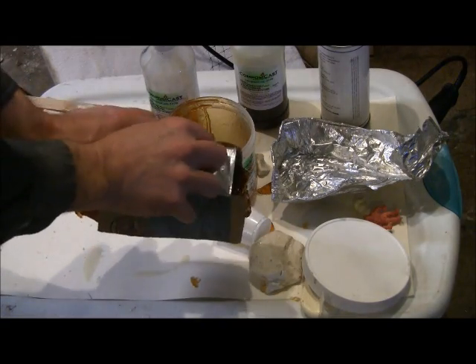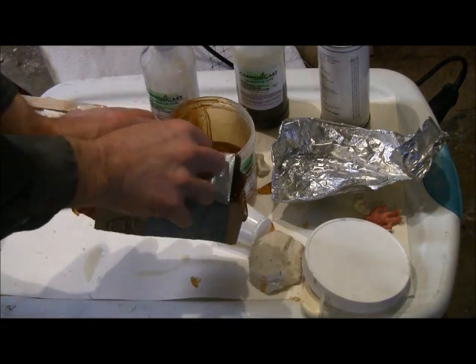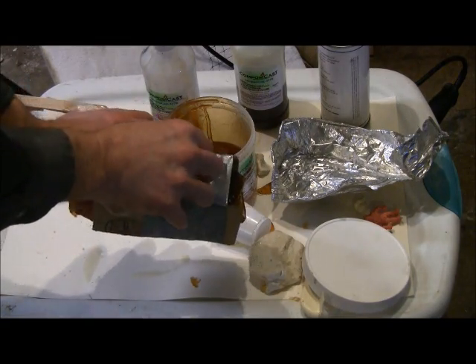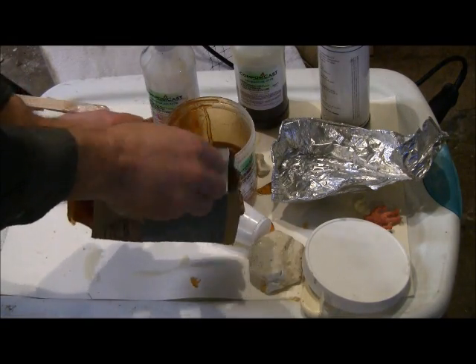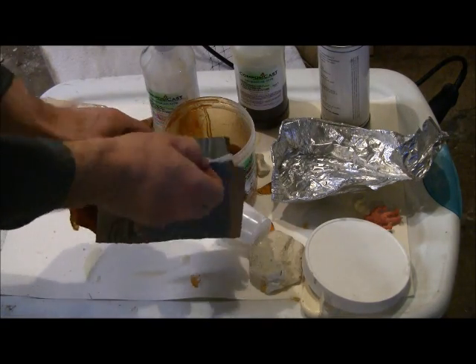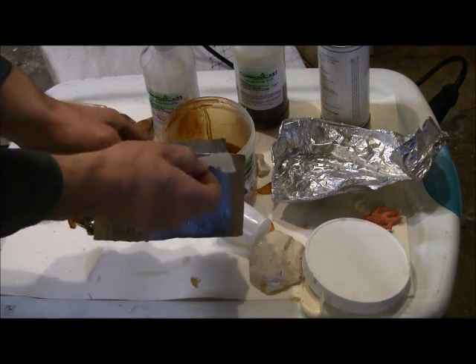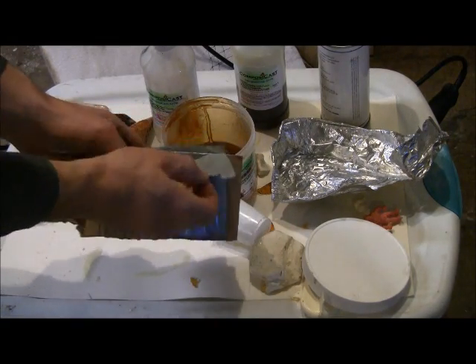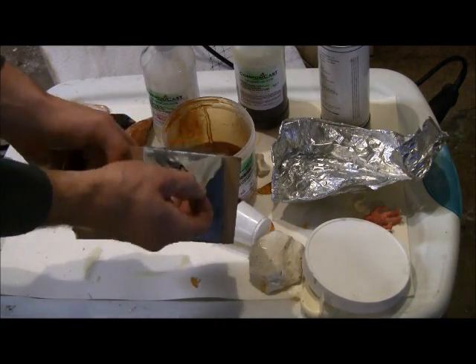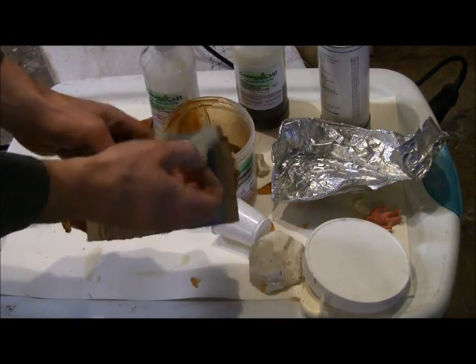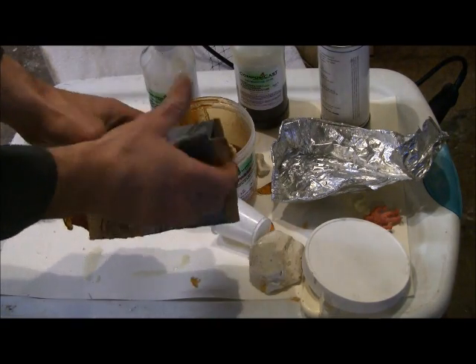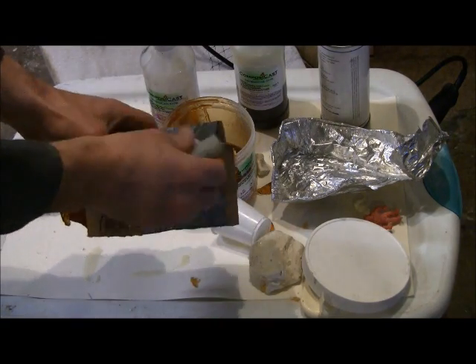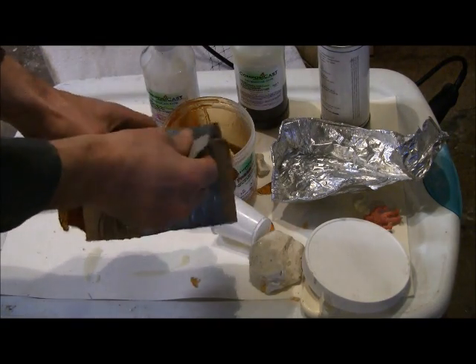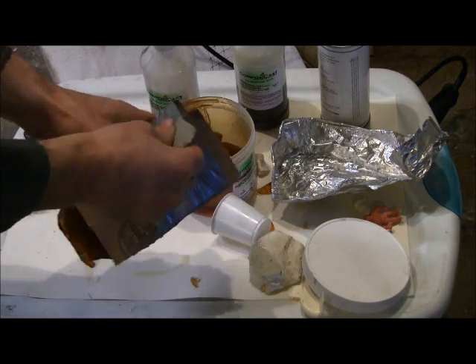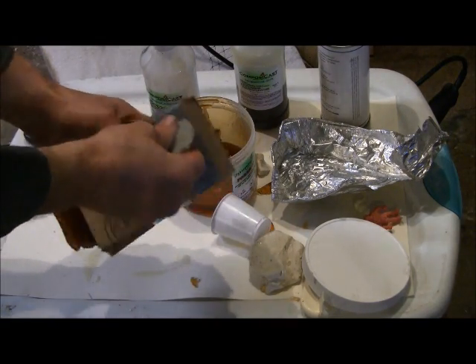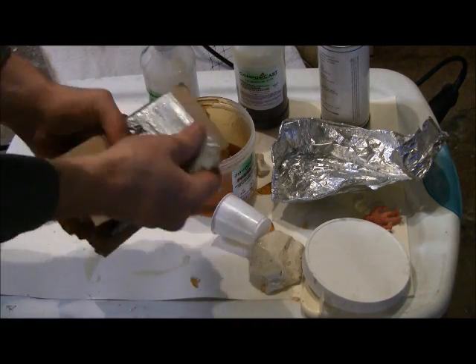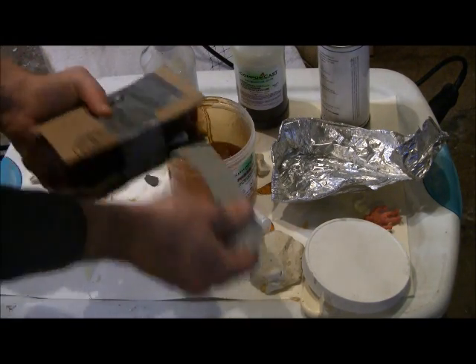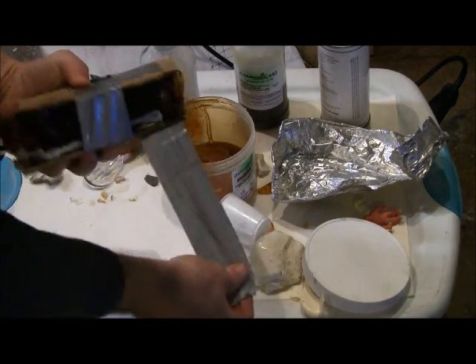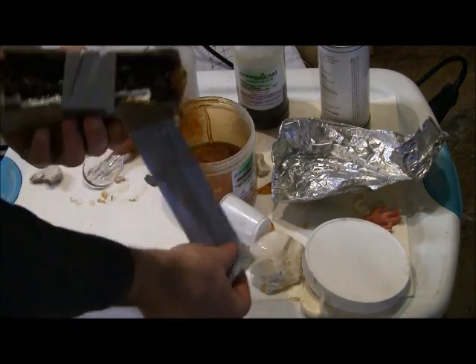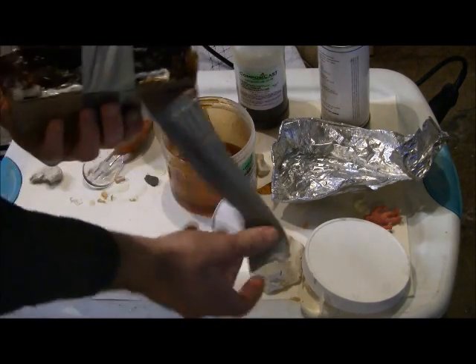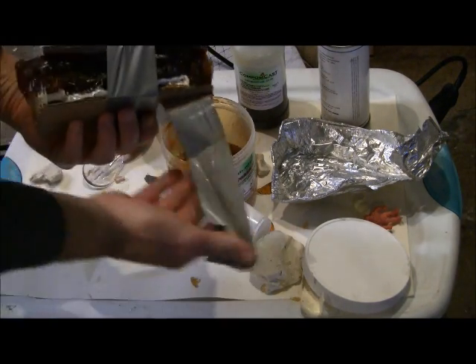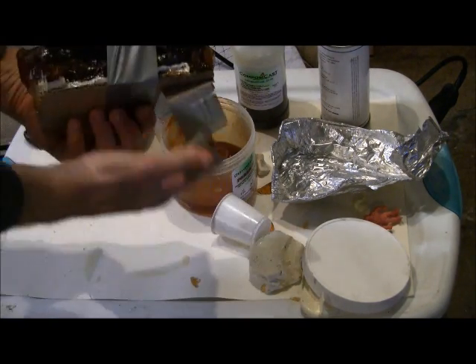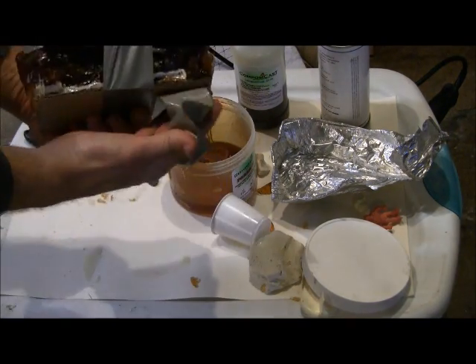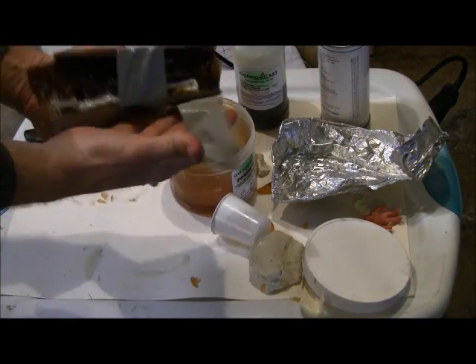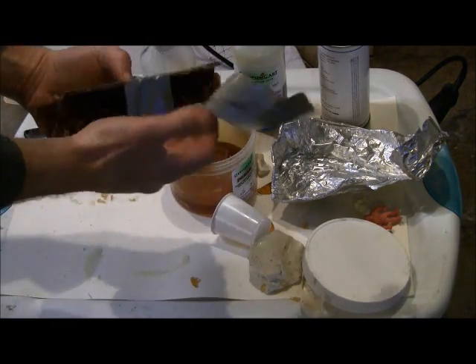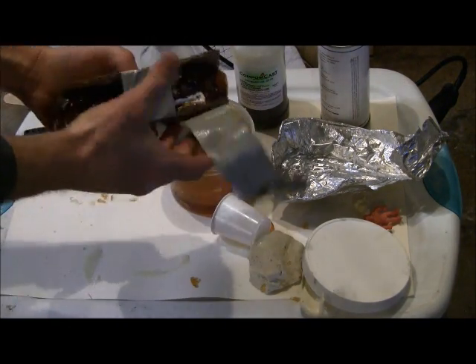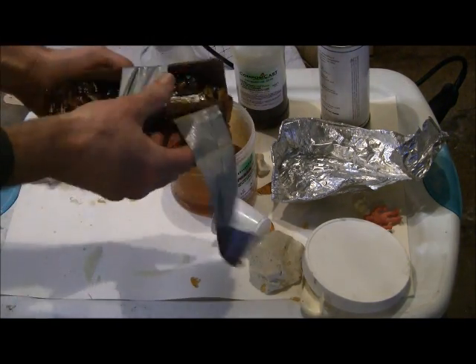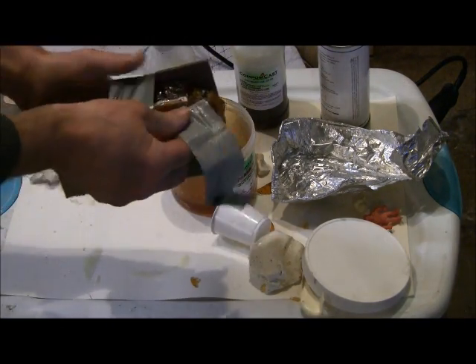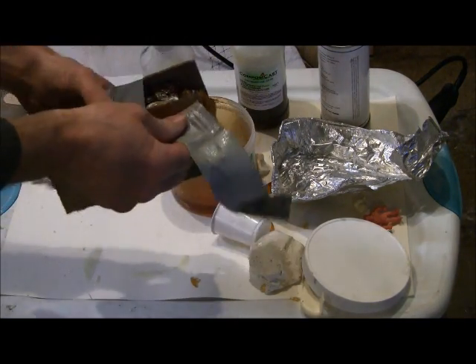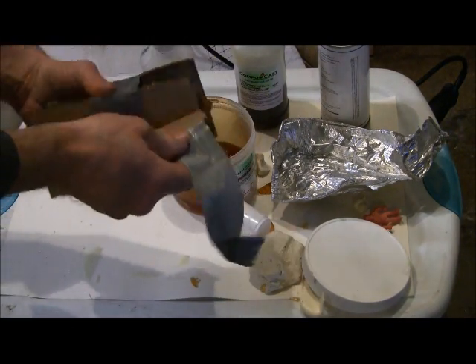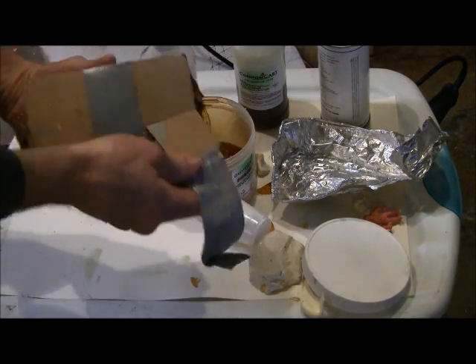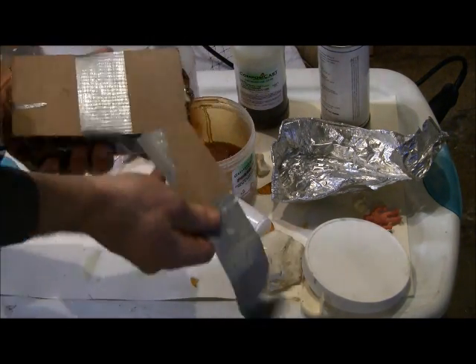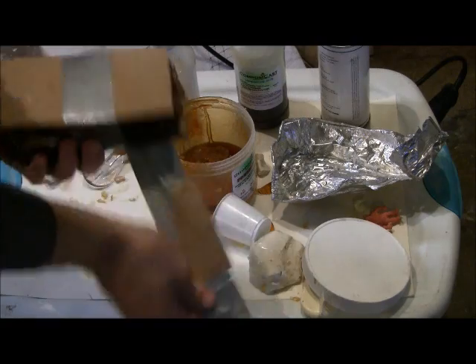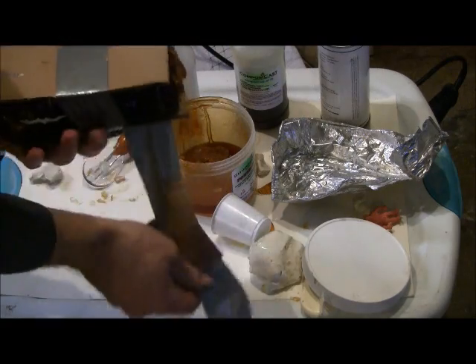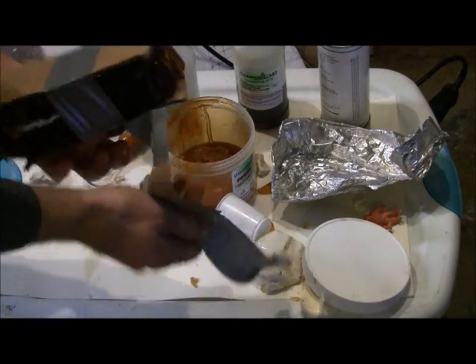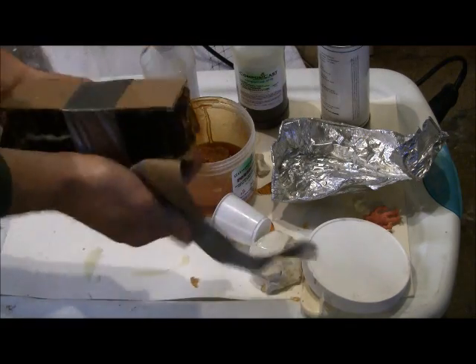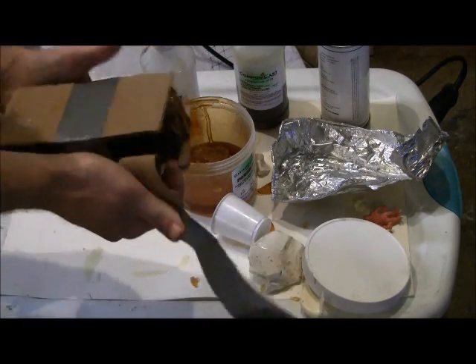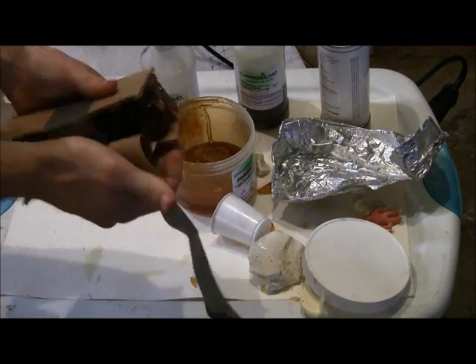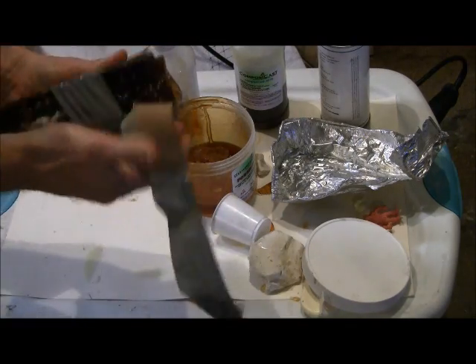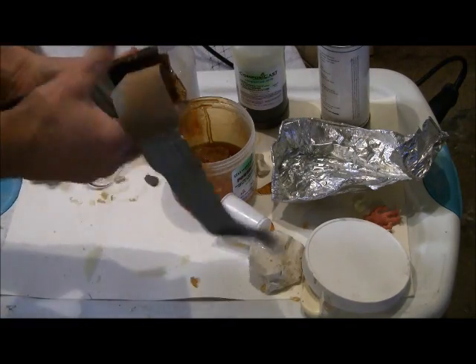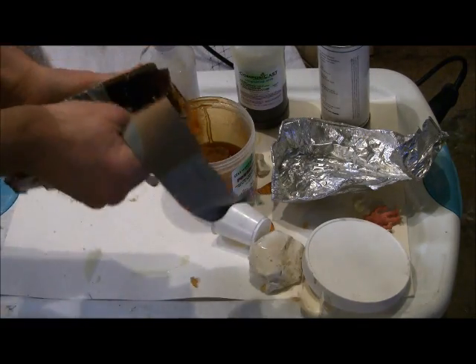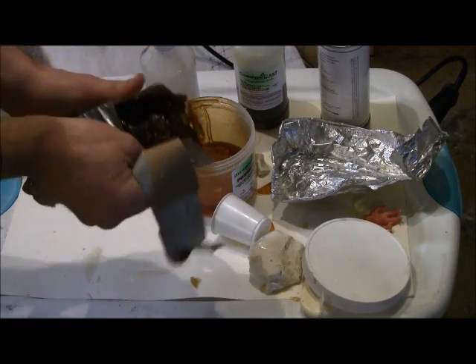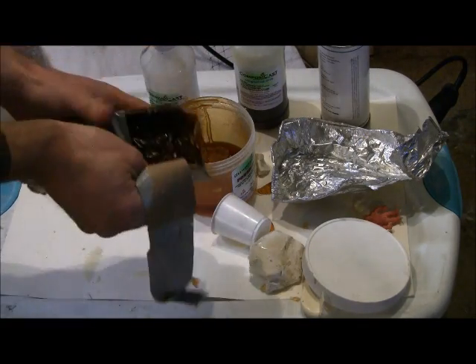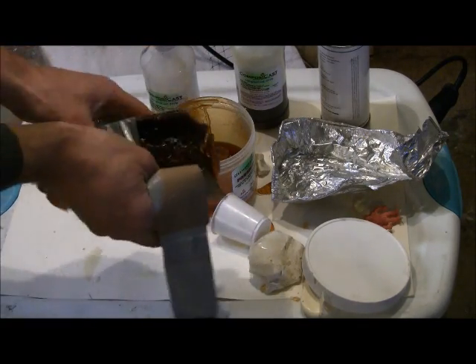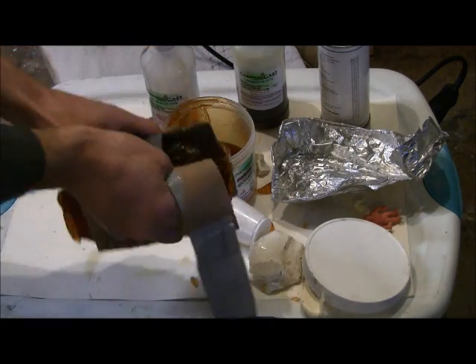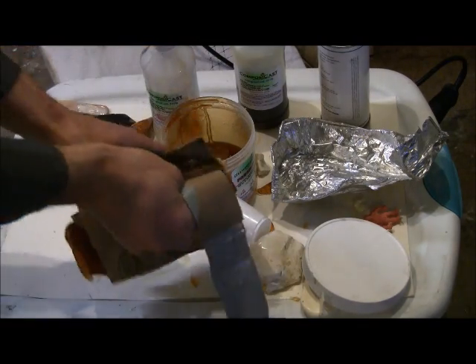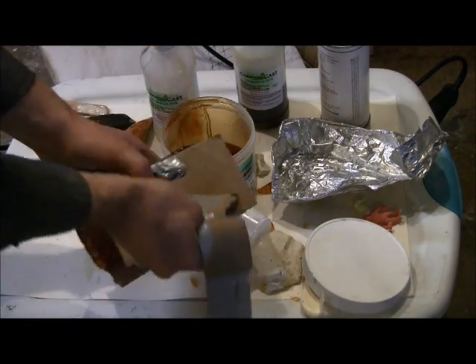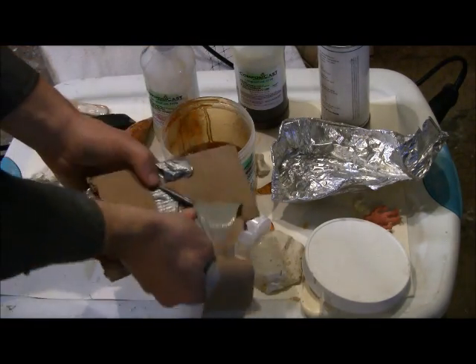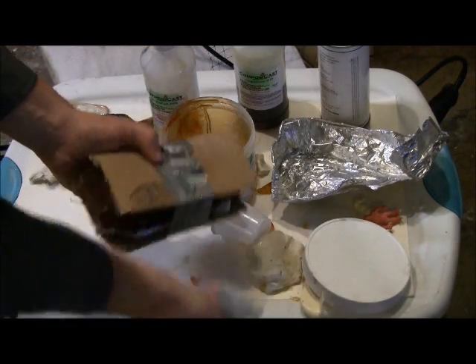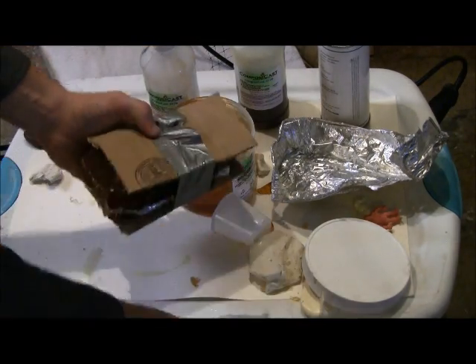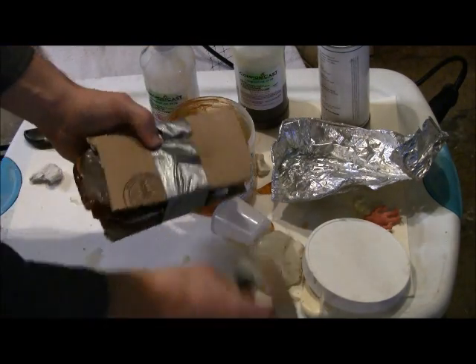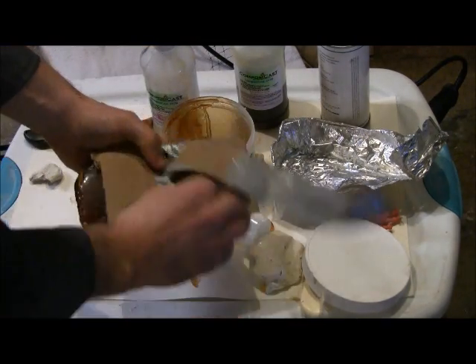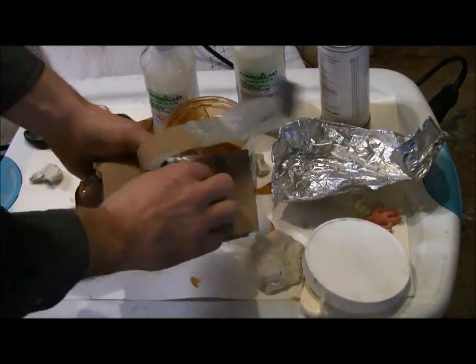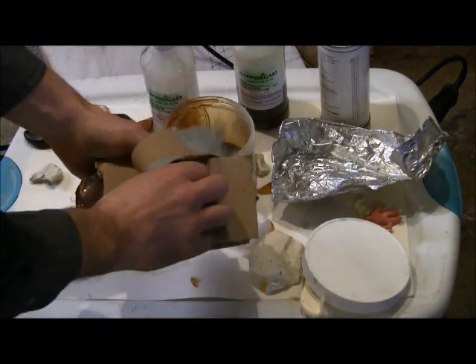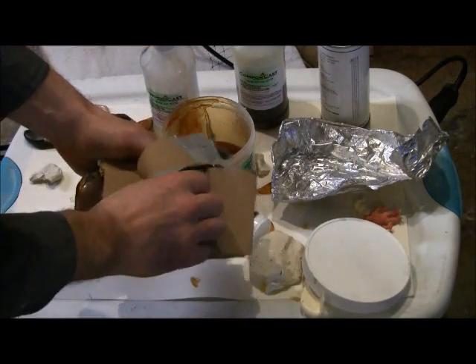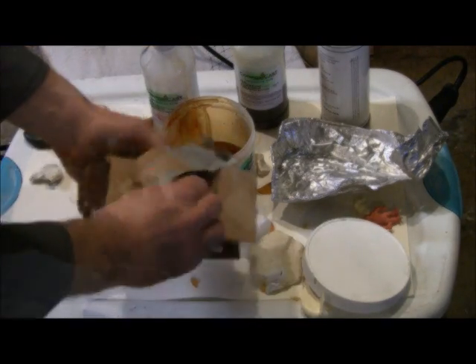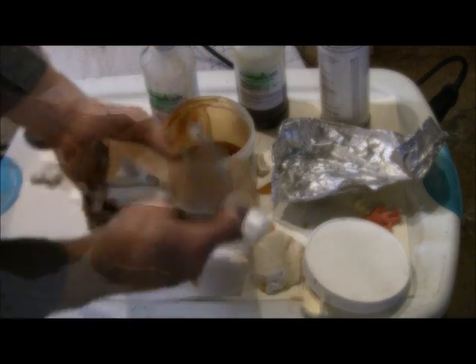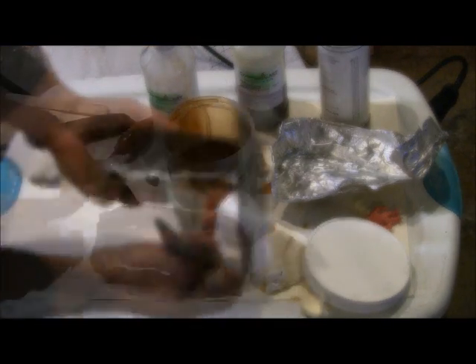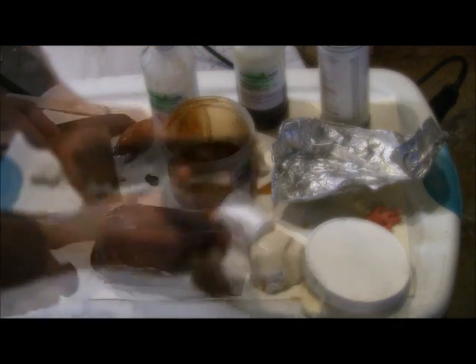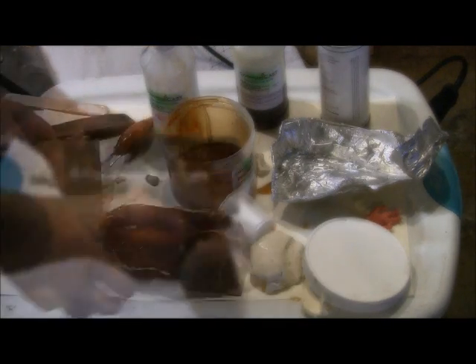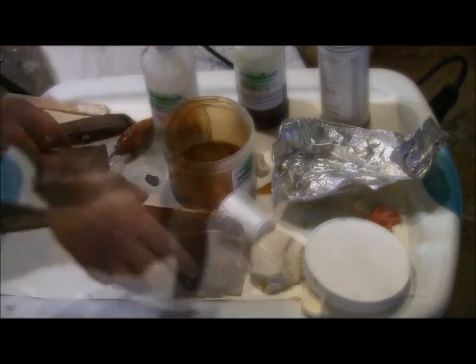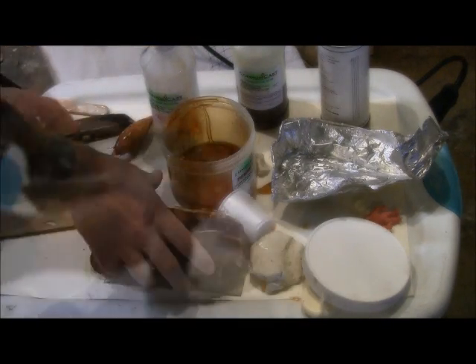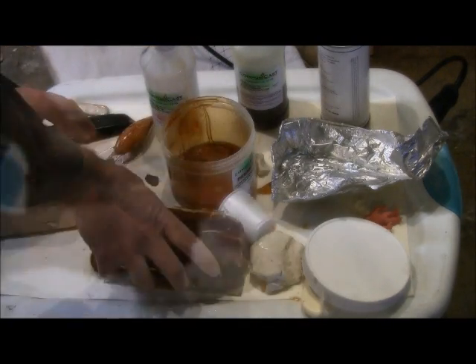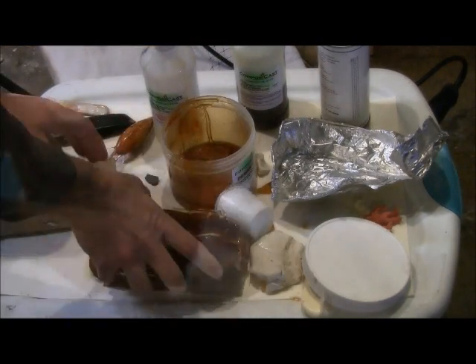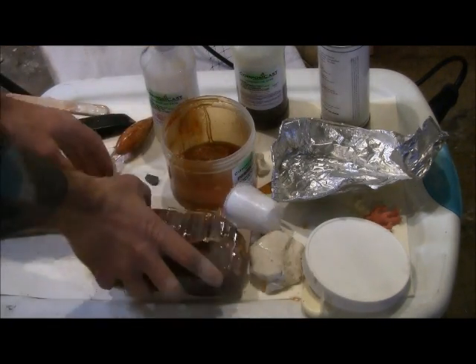Curing takes about 20 minutes to a half hour. Pull off the tape and separate the two-part mold, then examine your part.